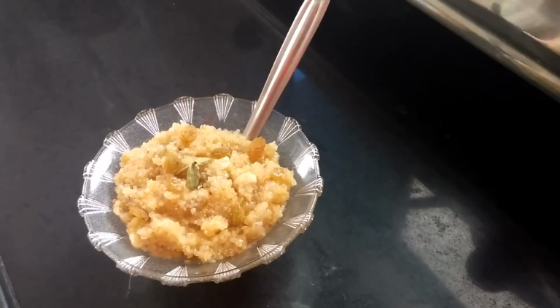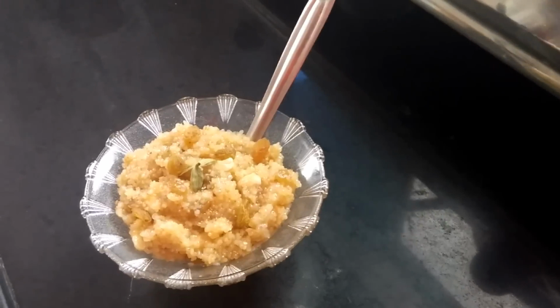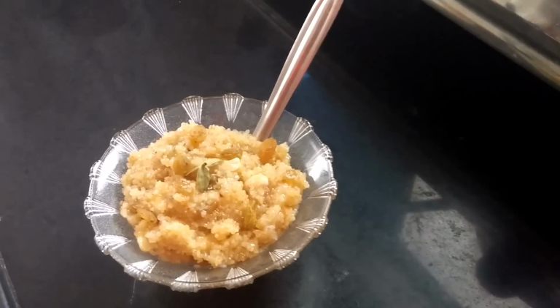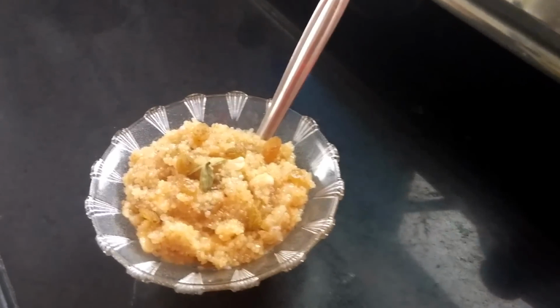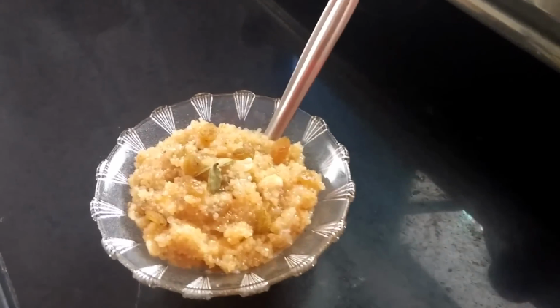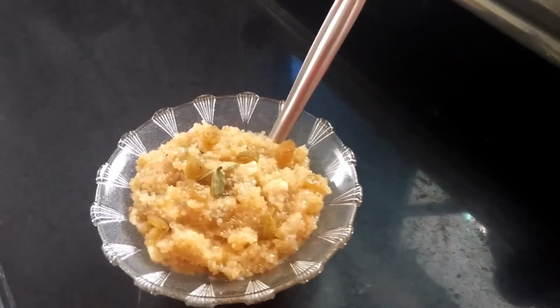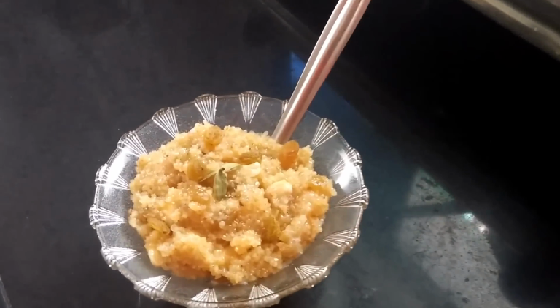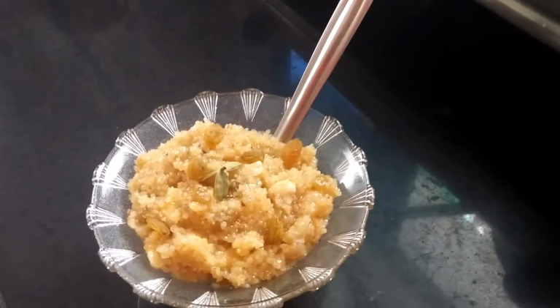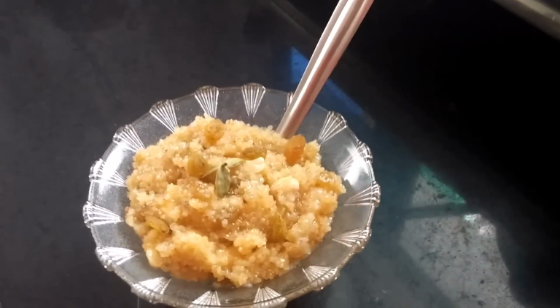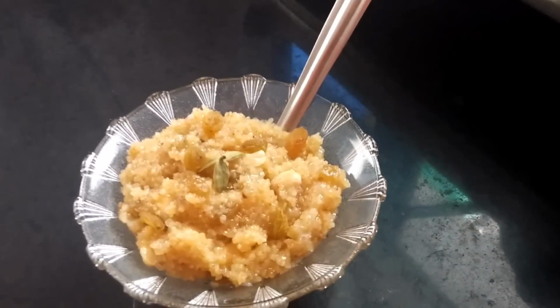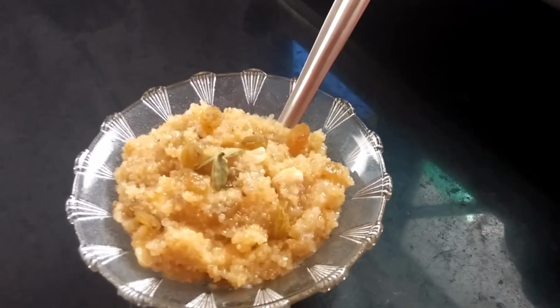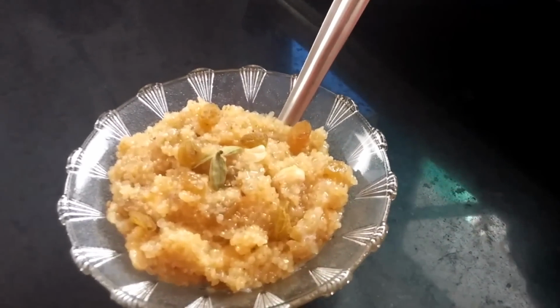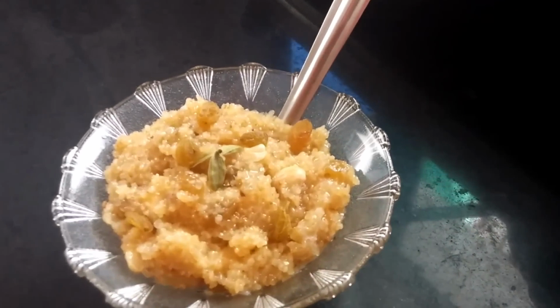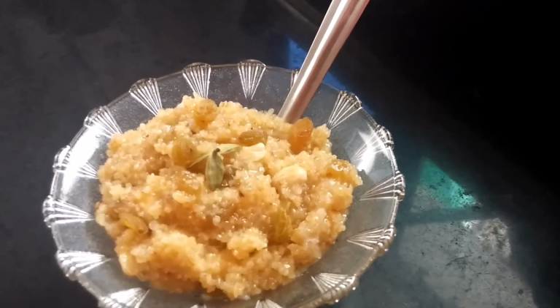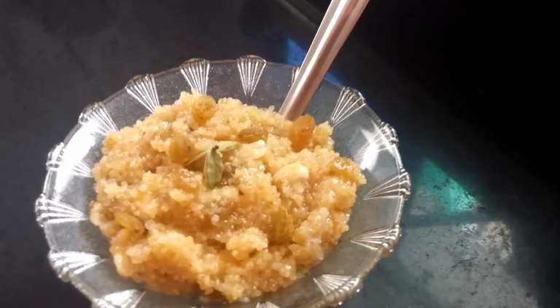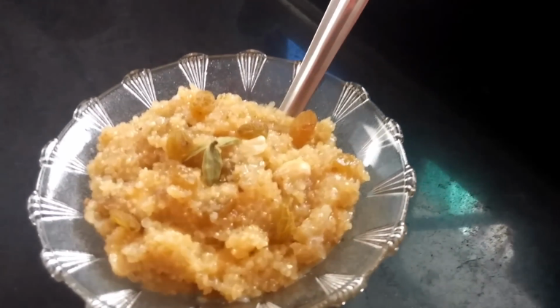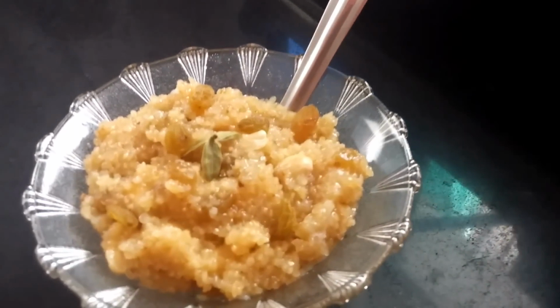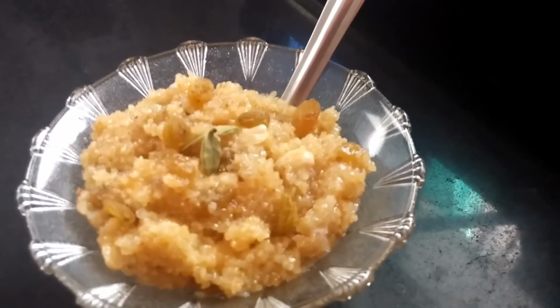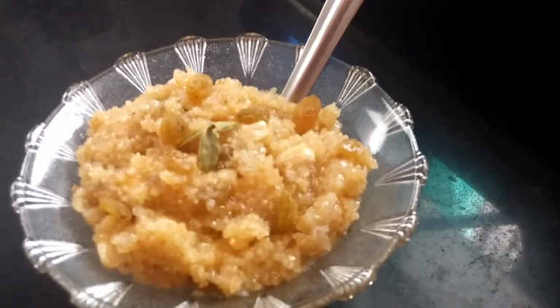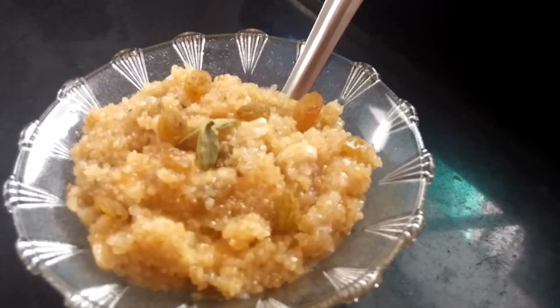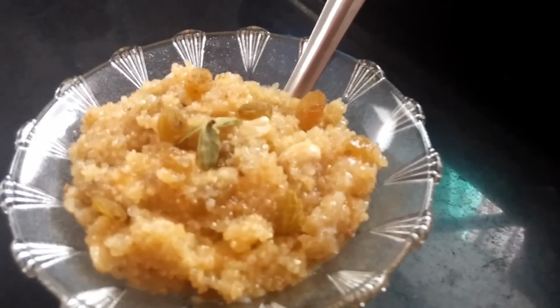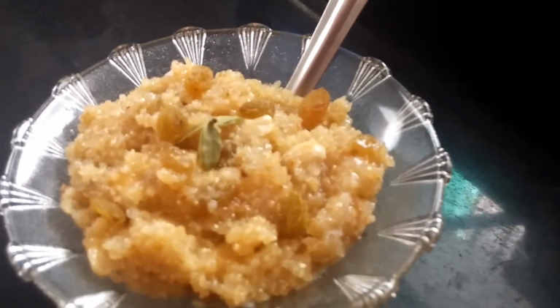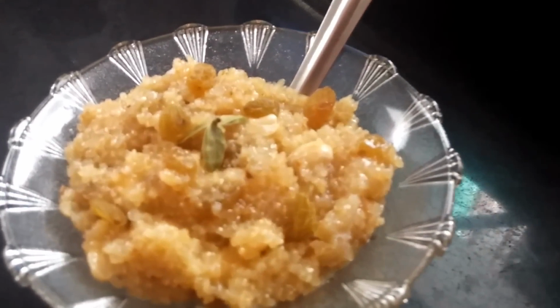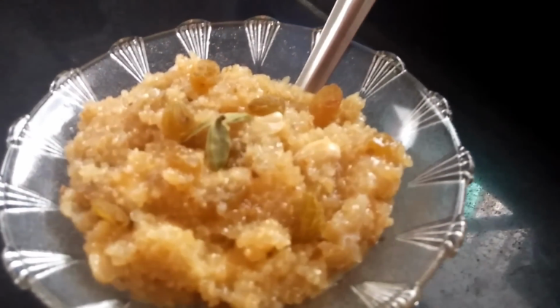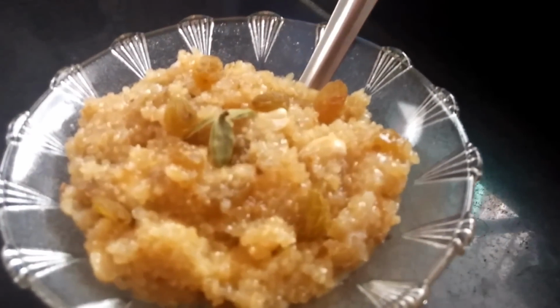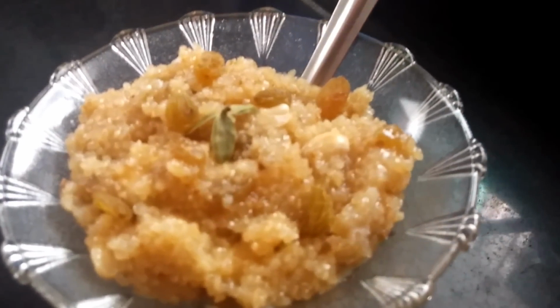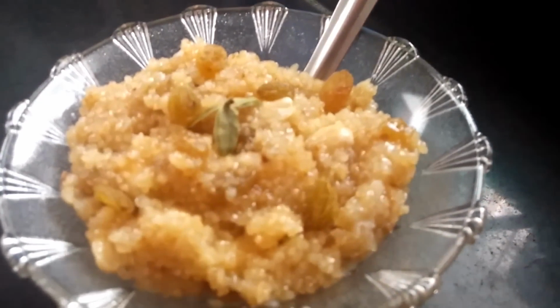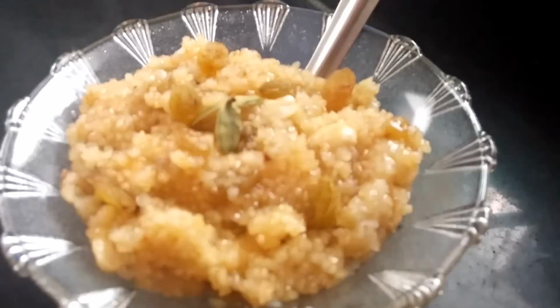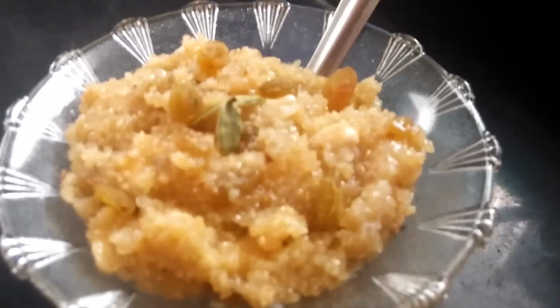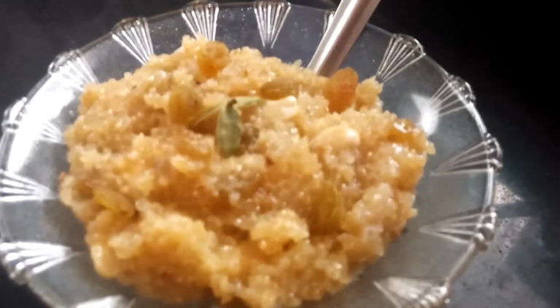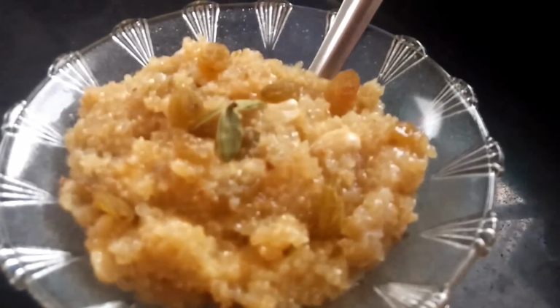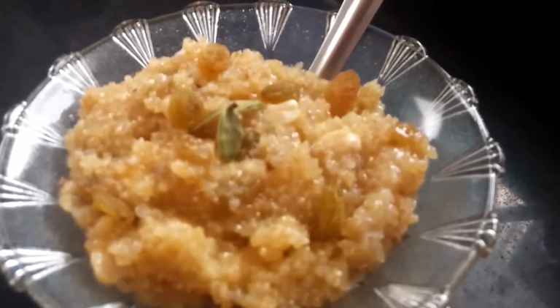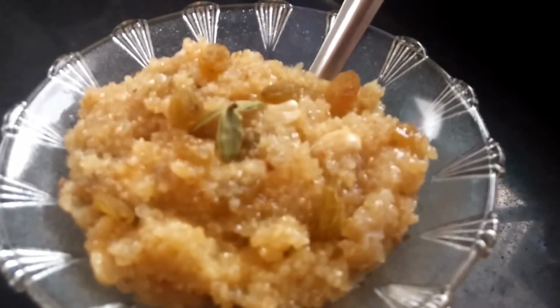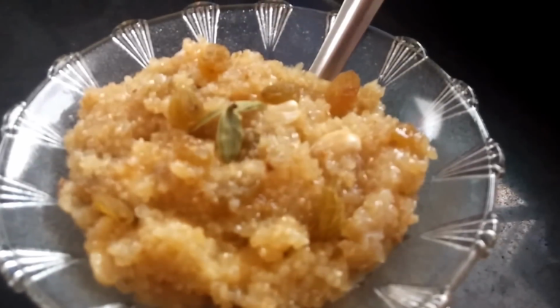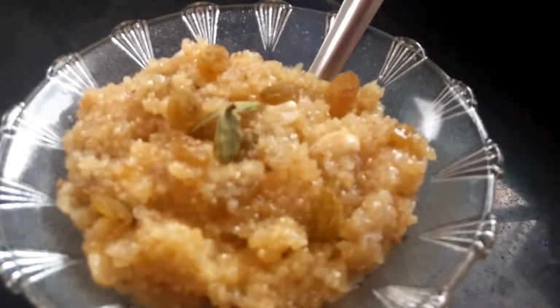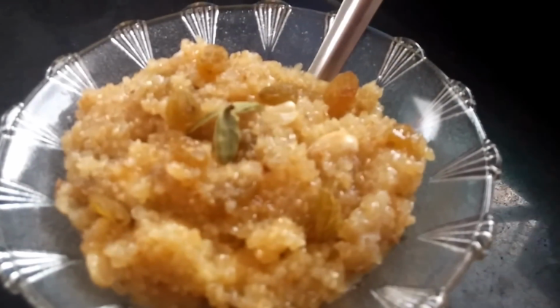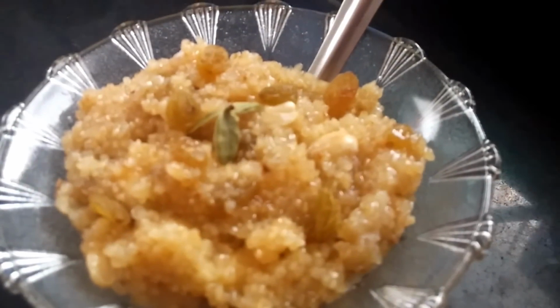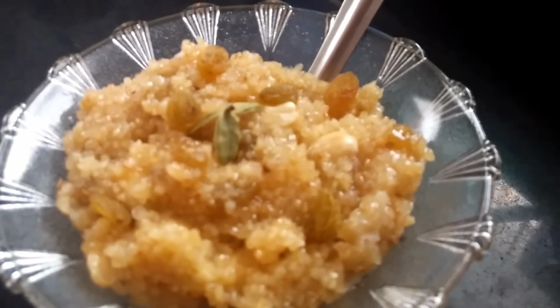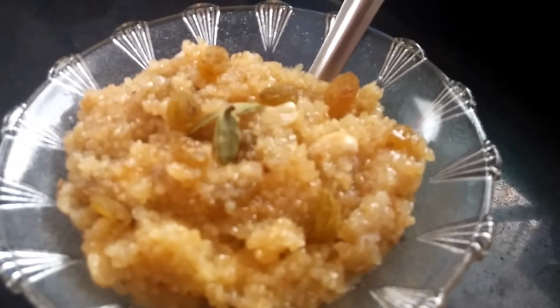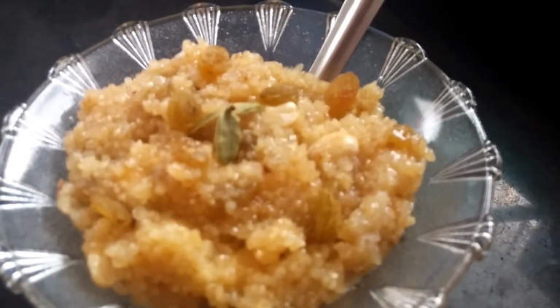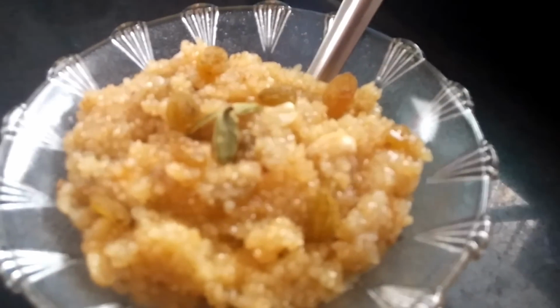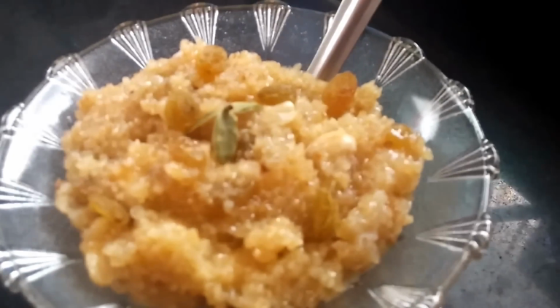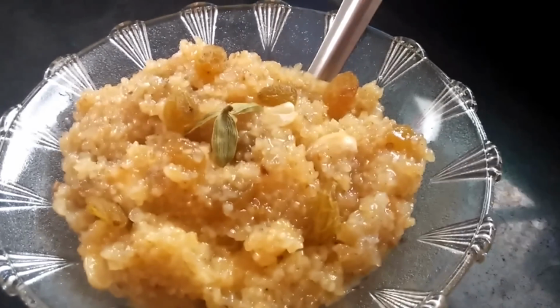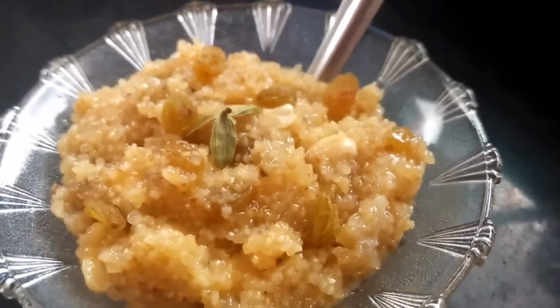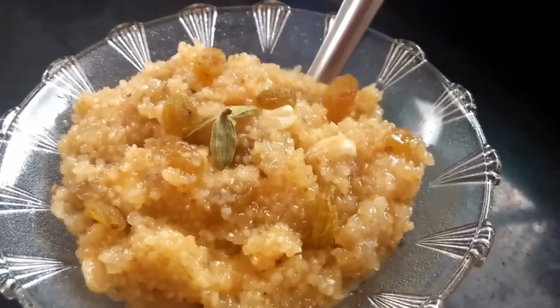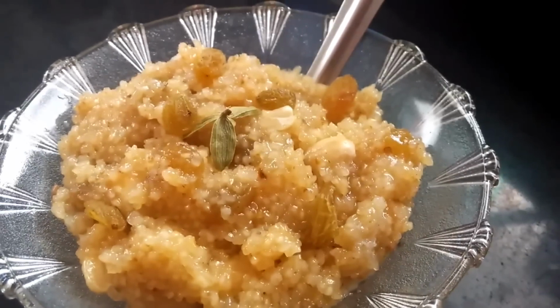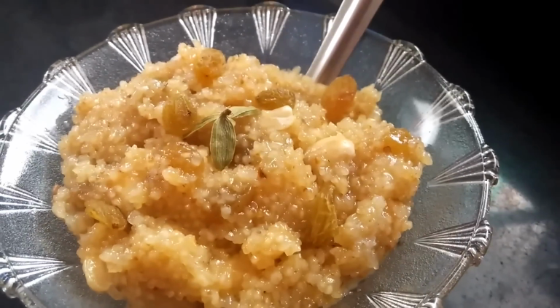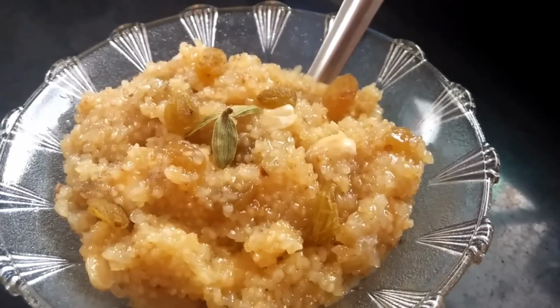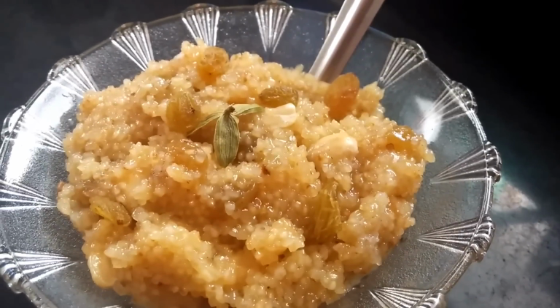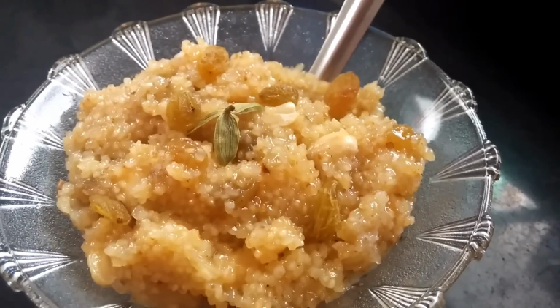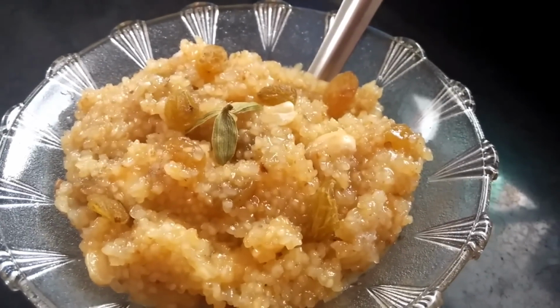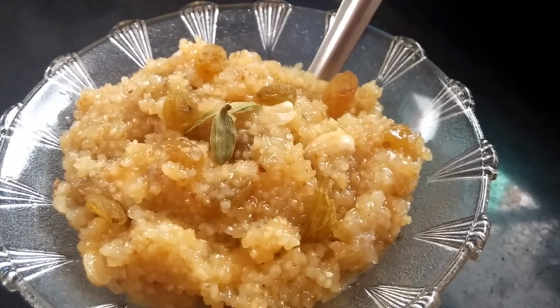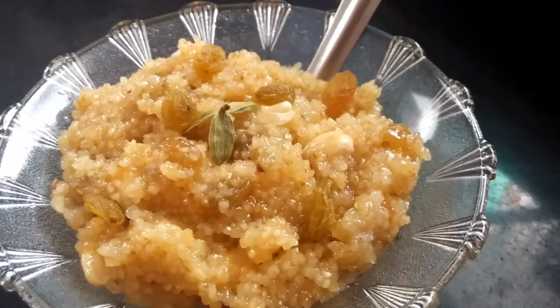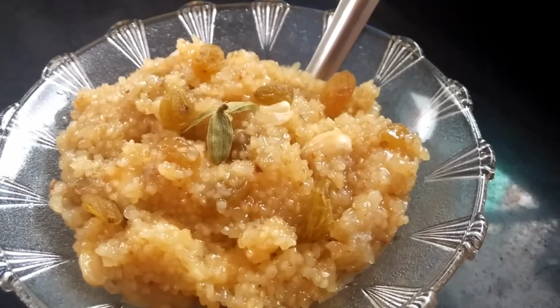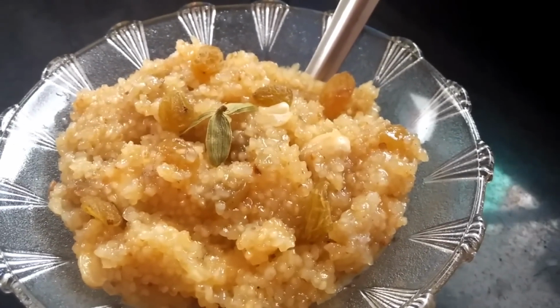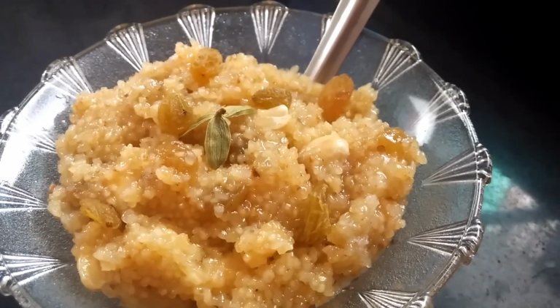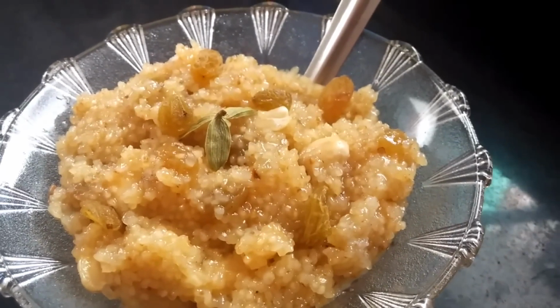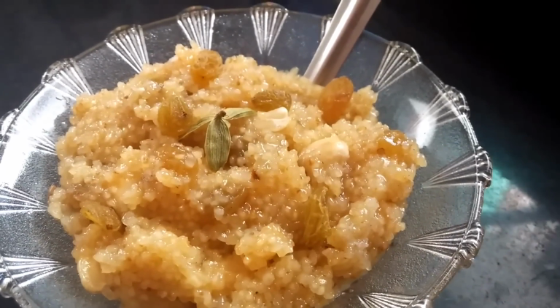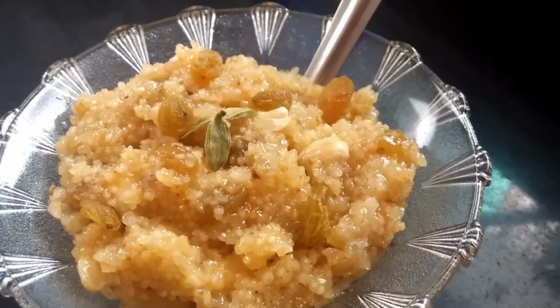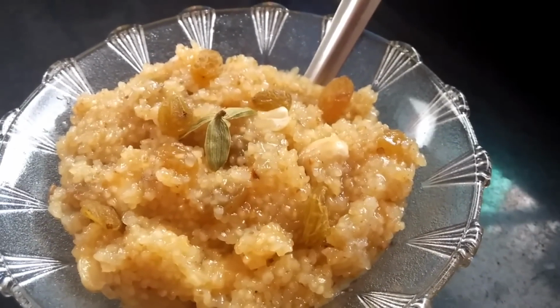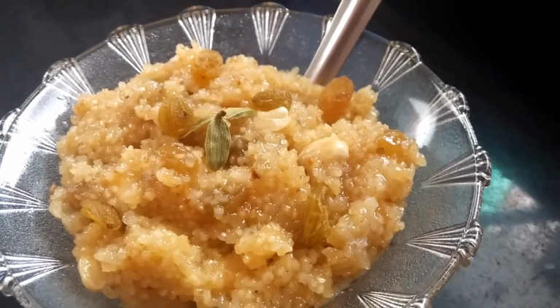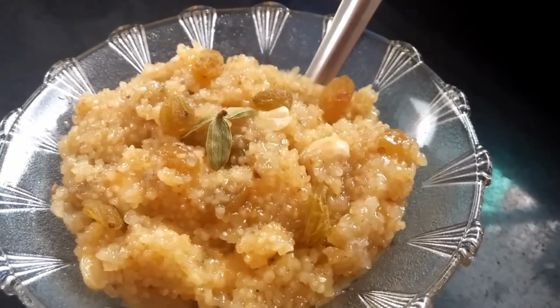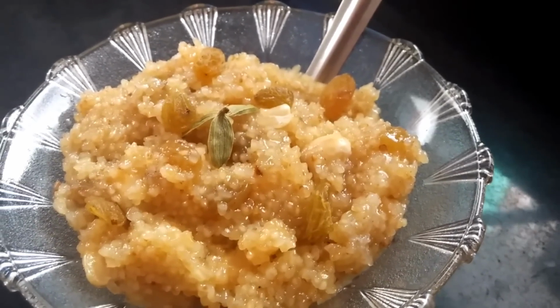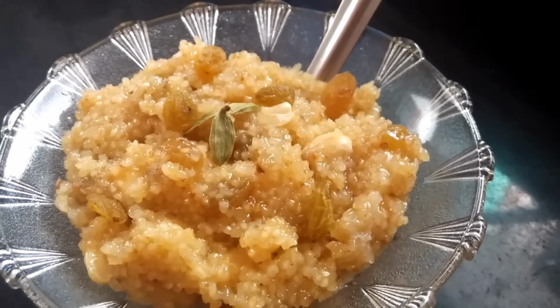So friends, Lapsi is ready to serve. Serve it hot and garnish it with dry fruits on top.